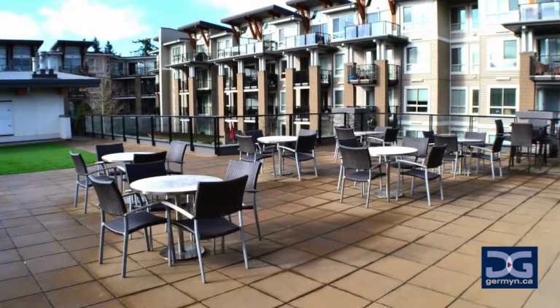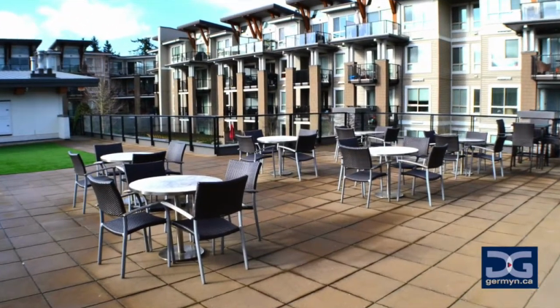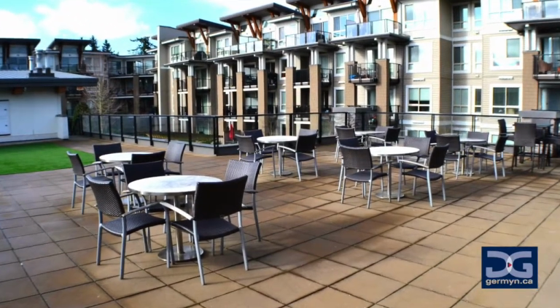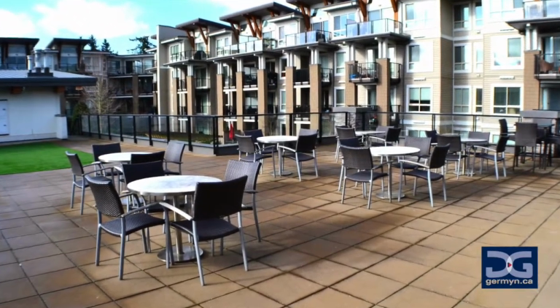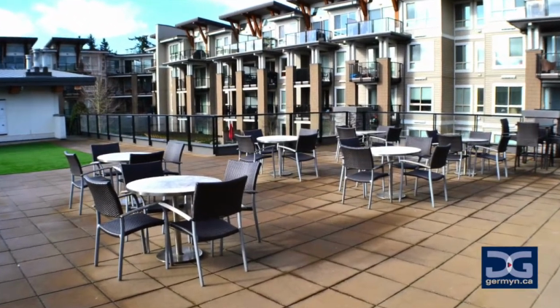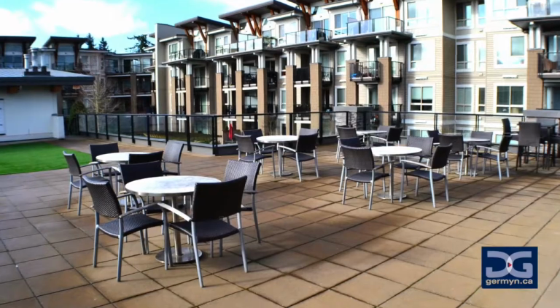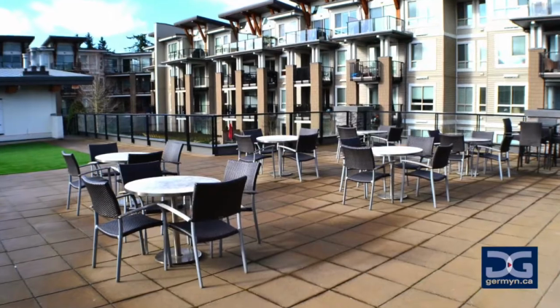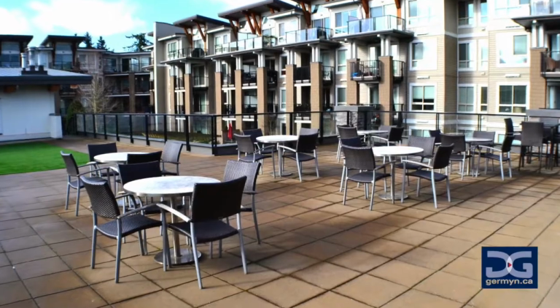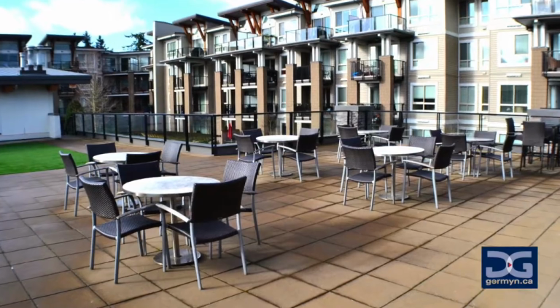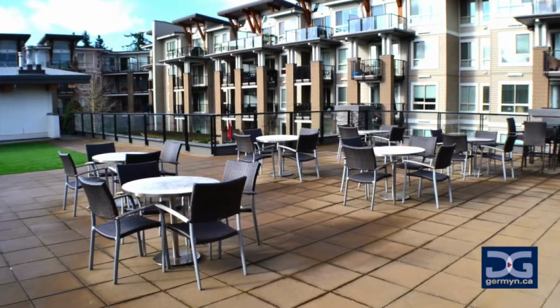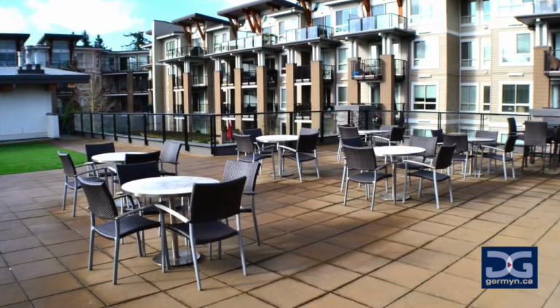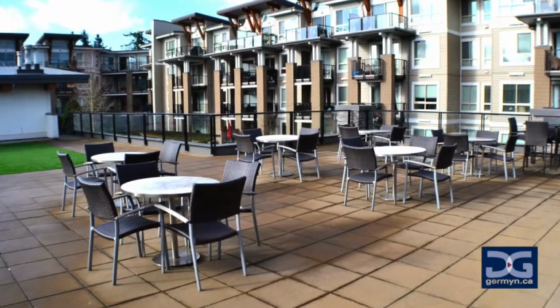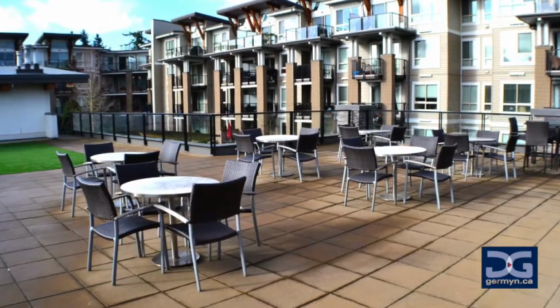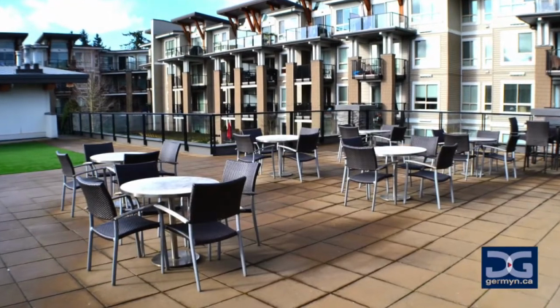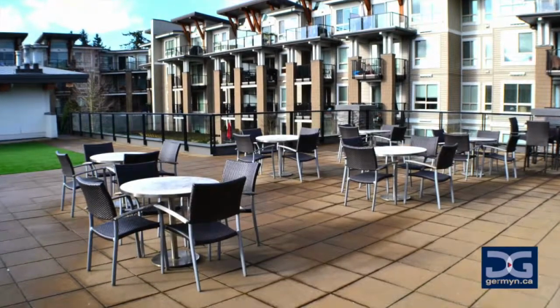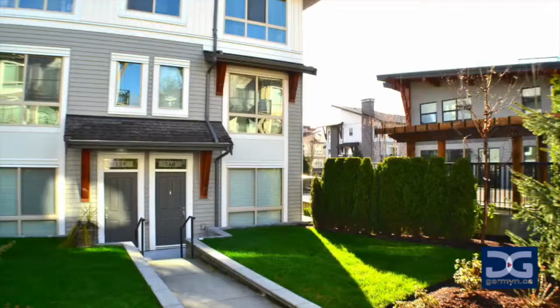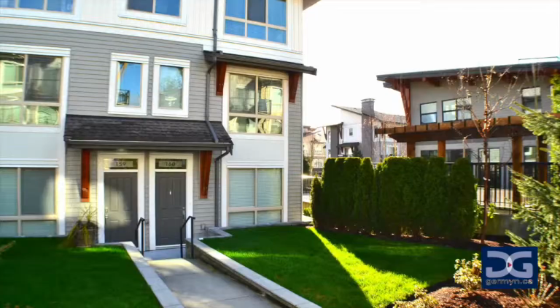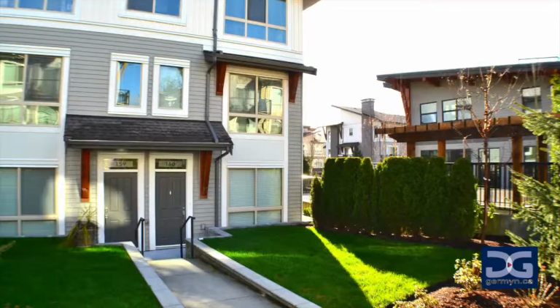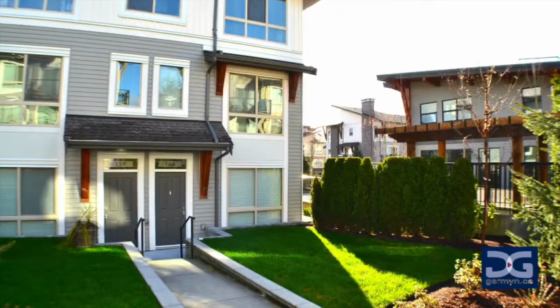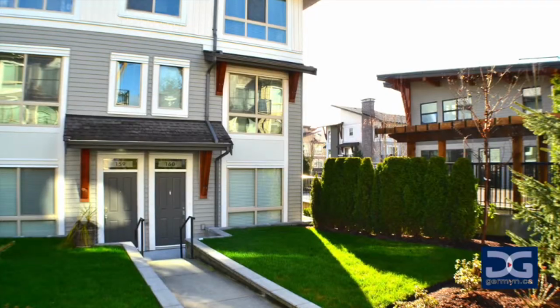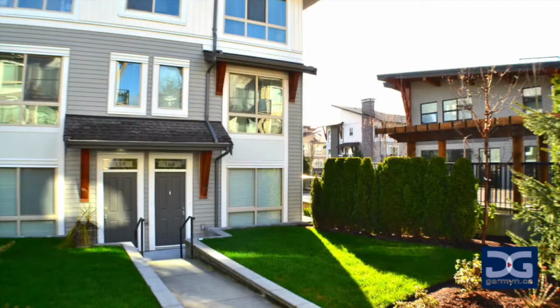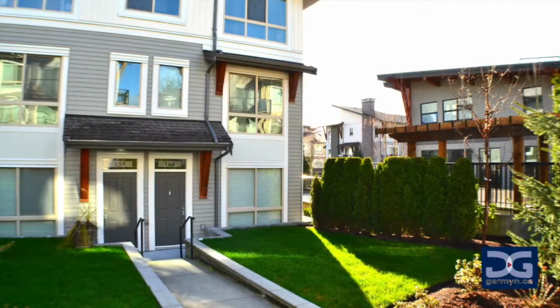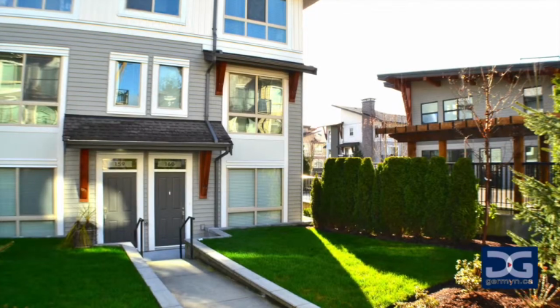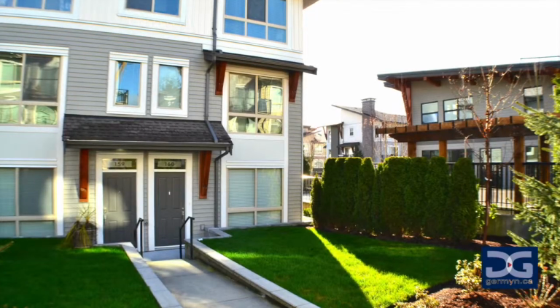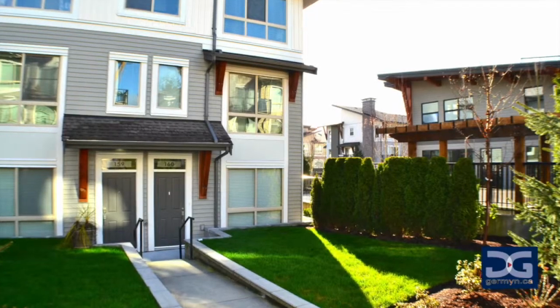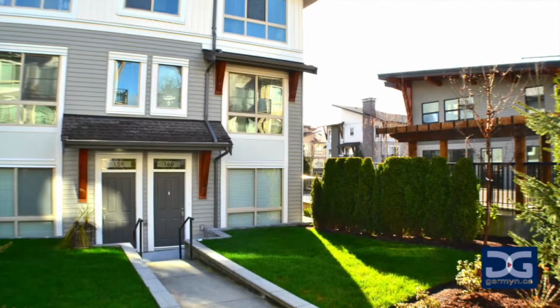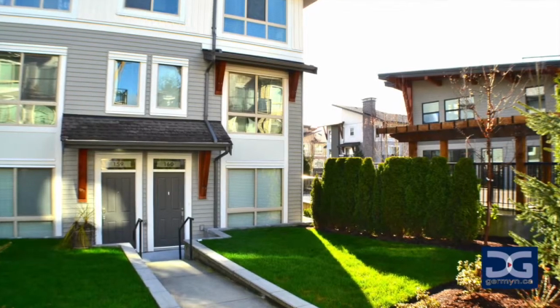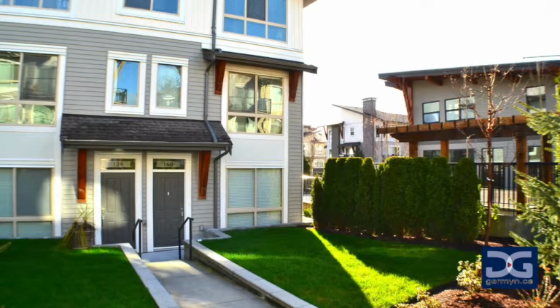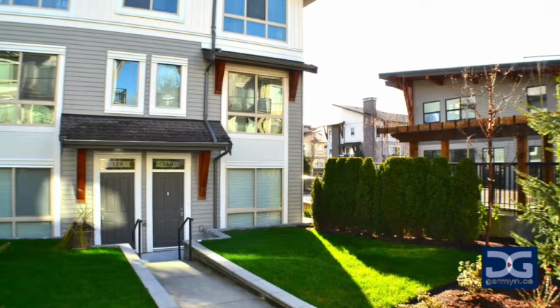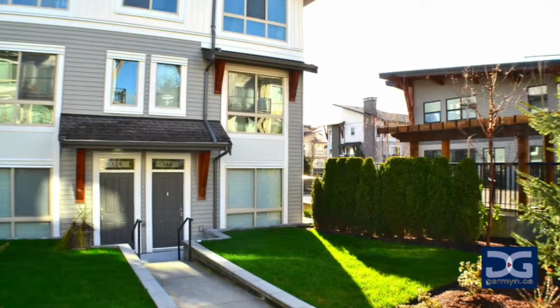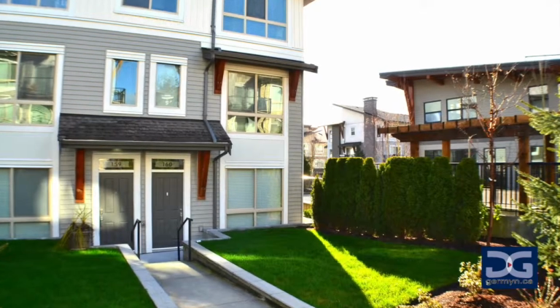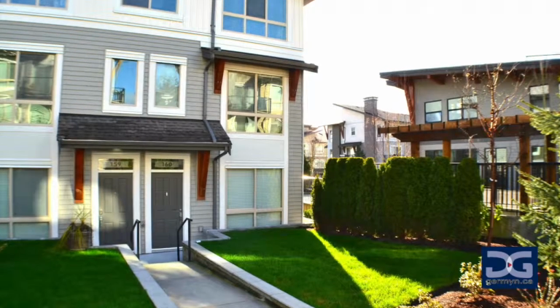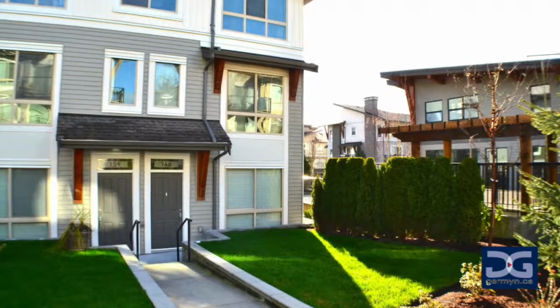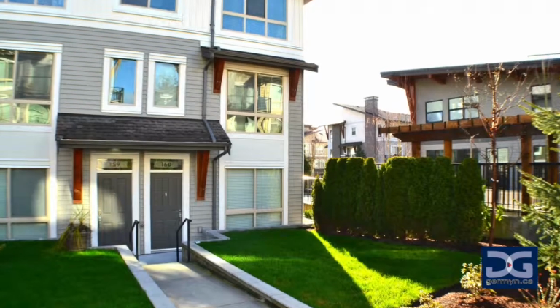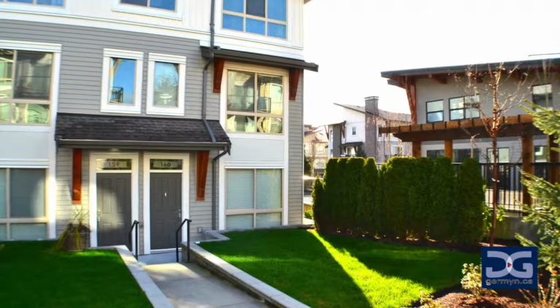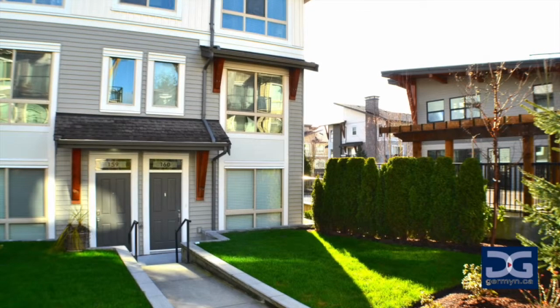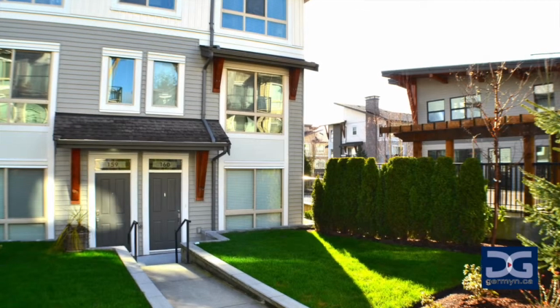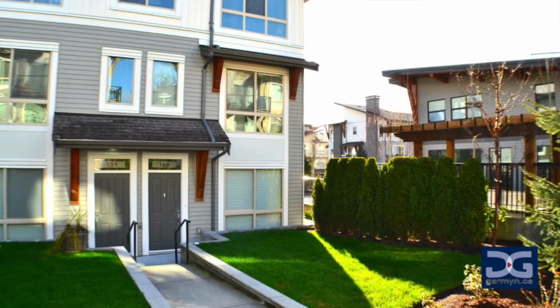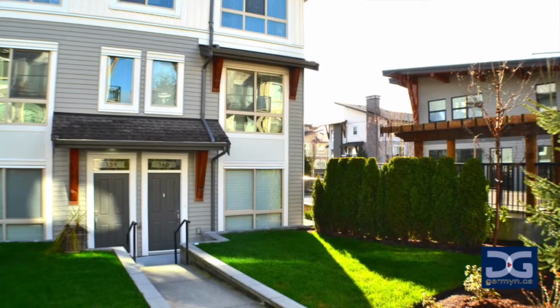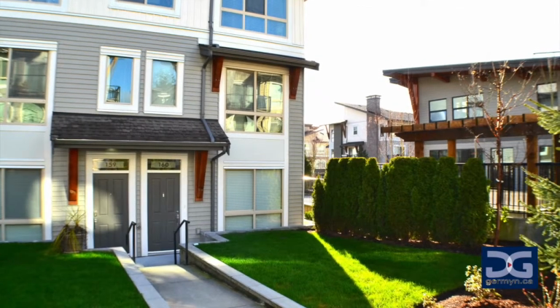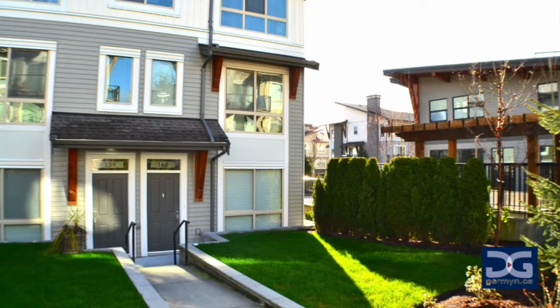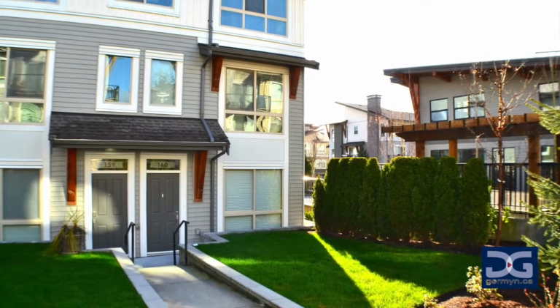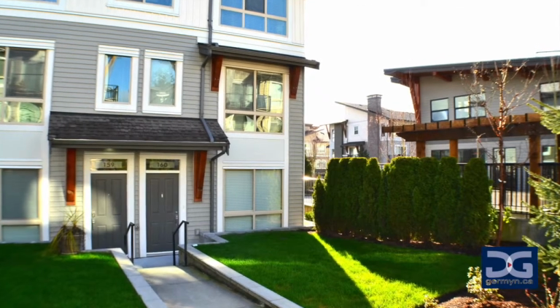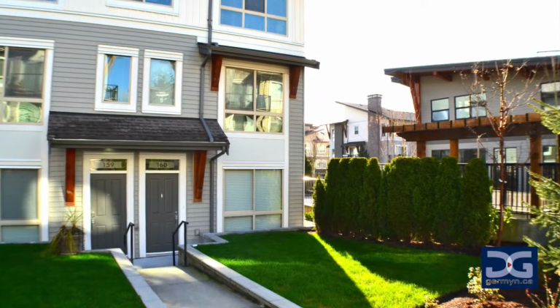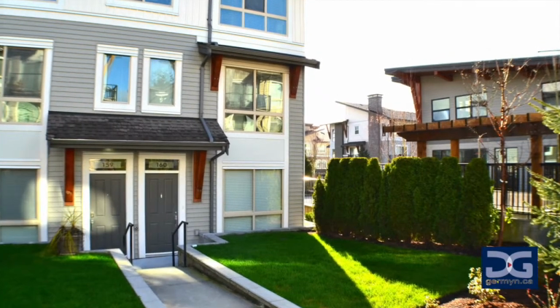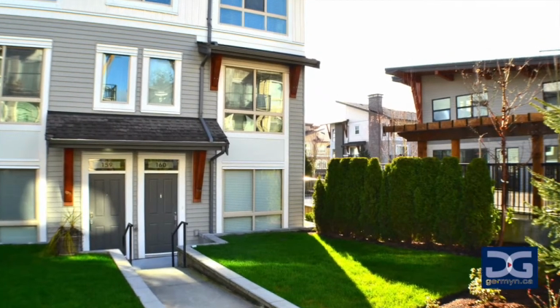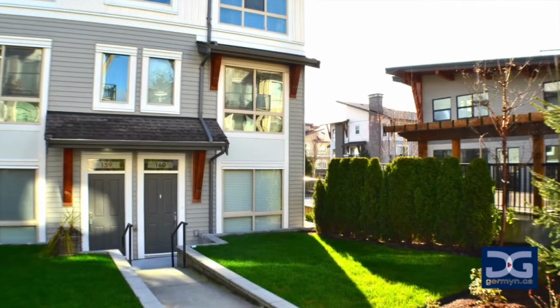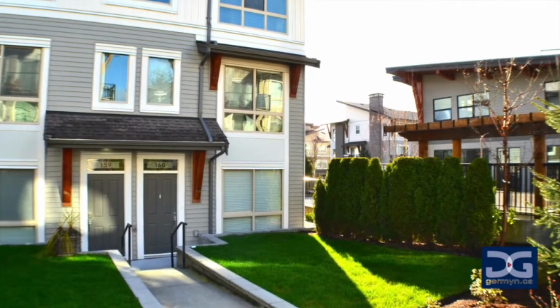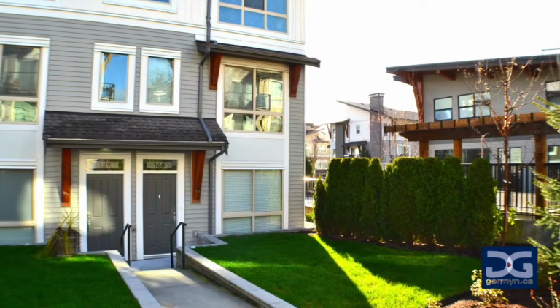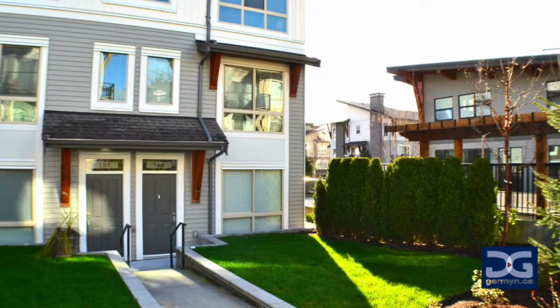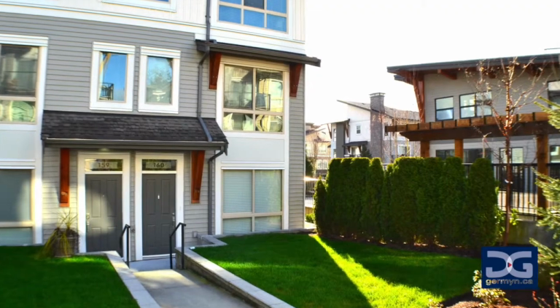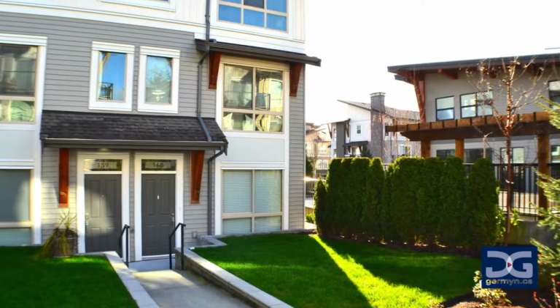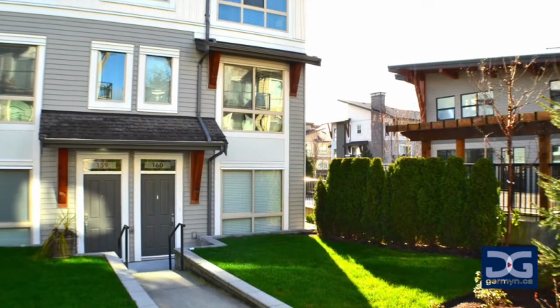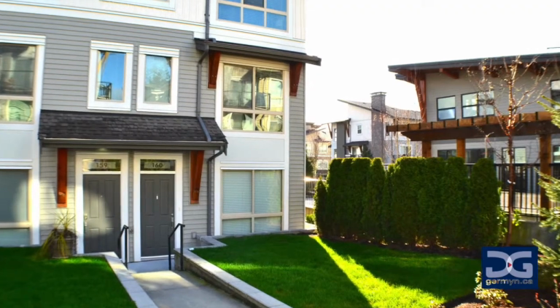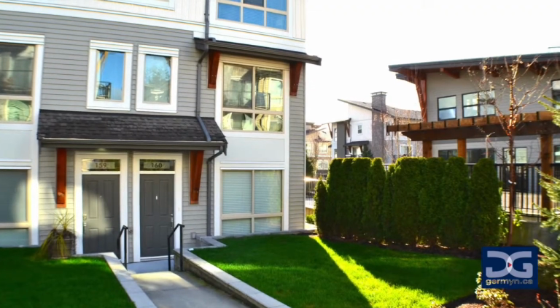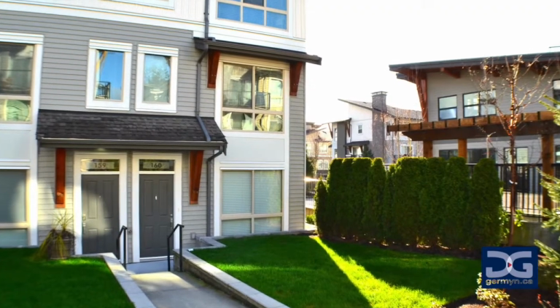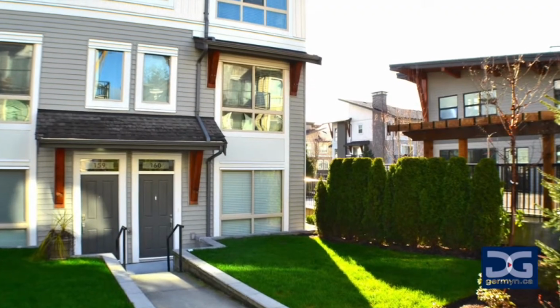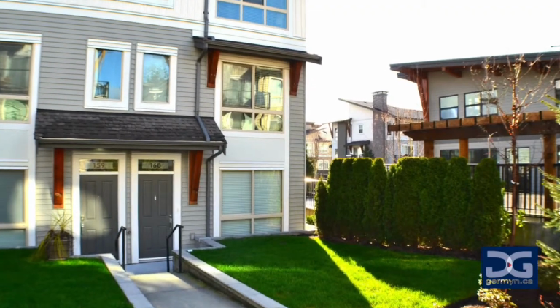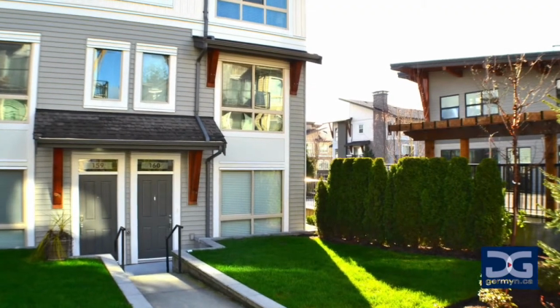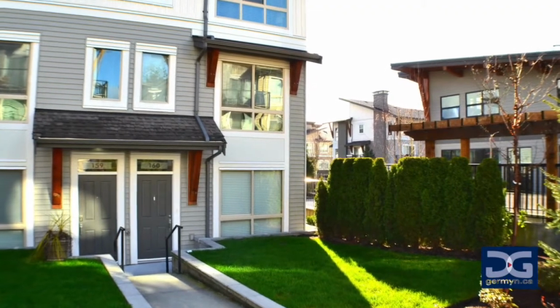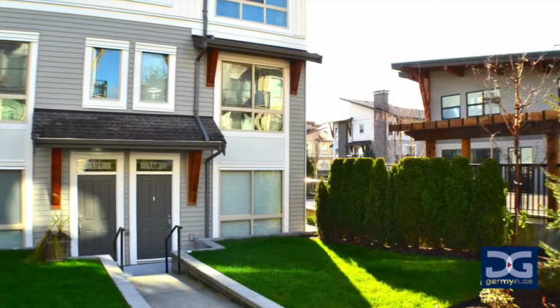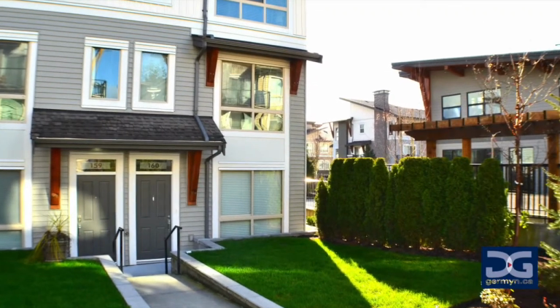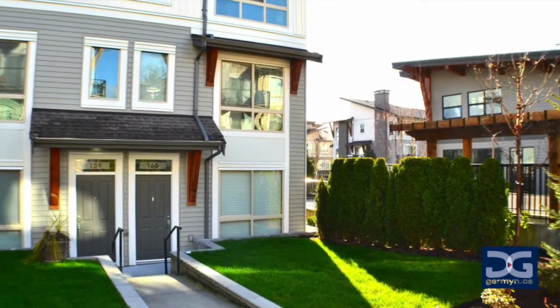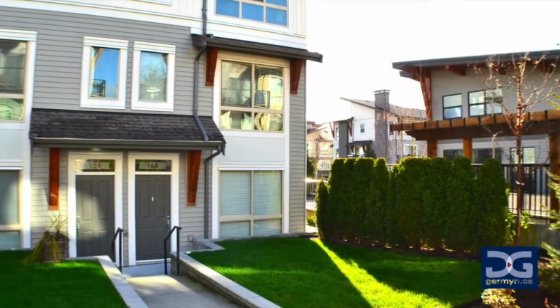If your friends weren't impressed before, they will be now. This former show home will not last long, so don't miss your chance to get one of the premier townhomes available in Surrey today.